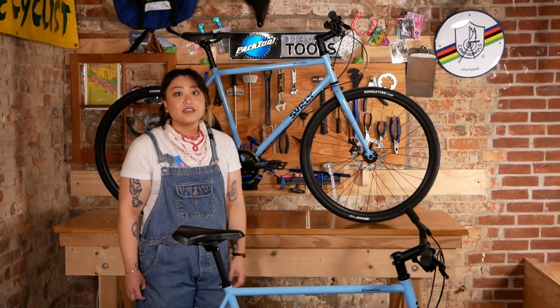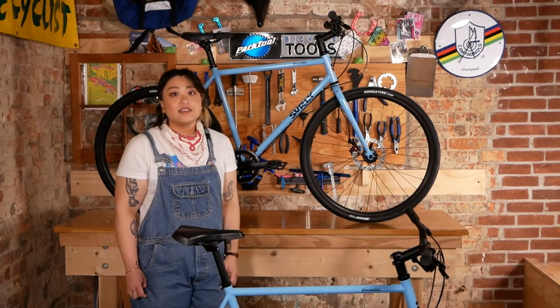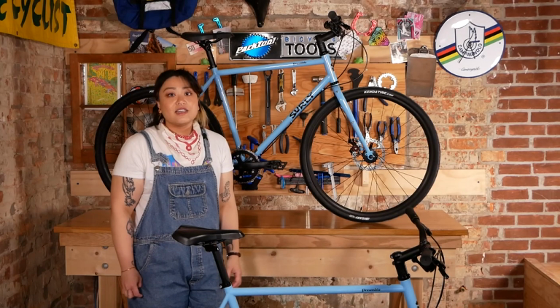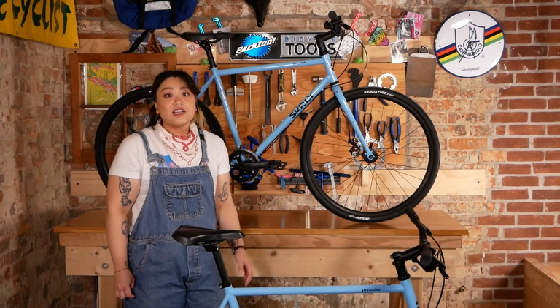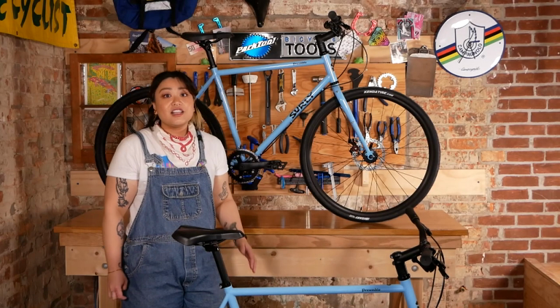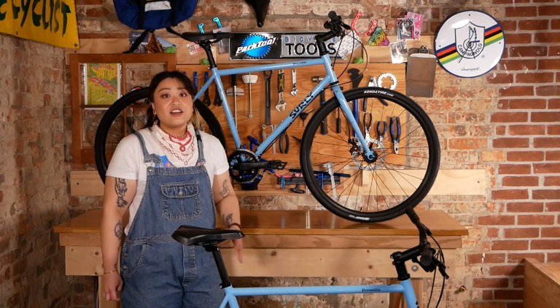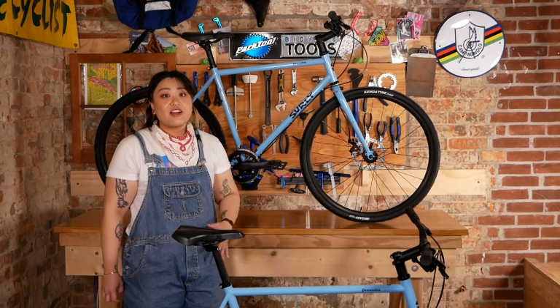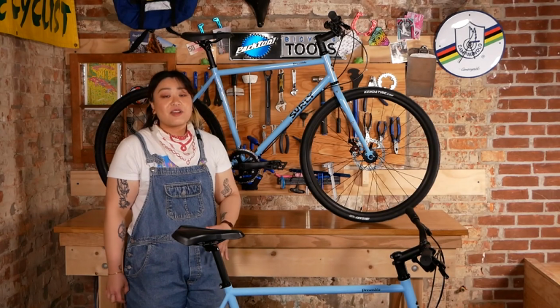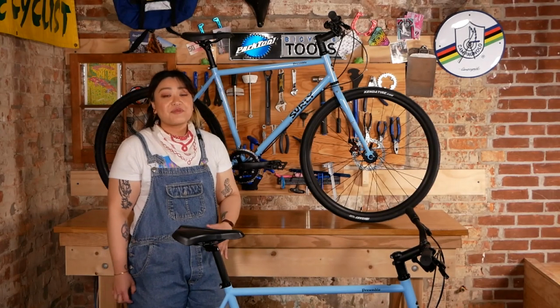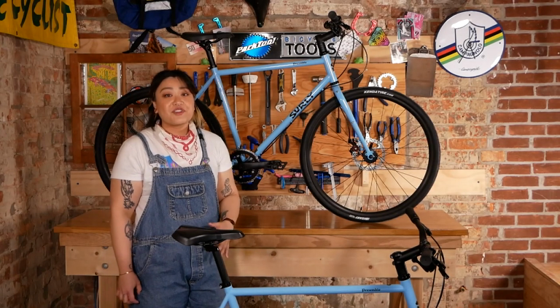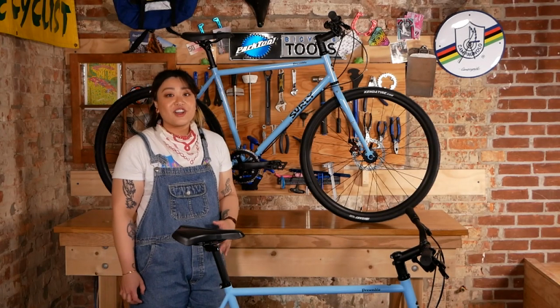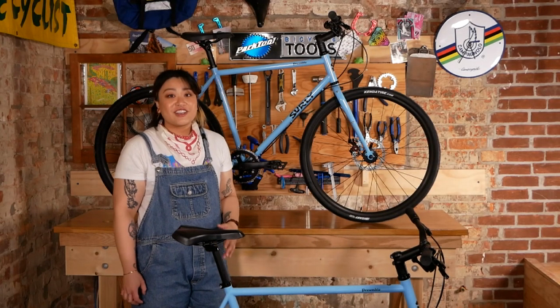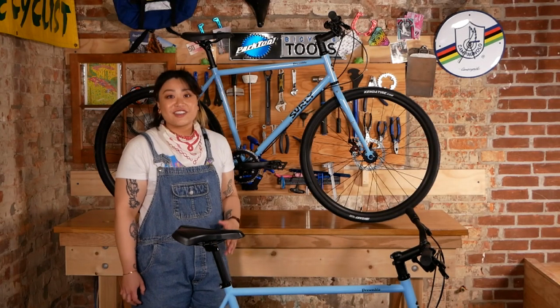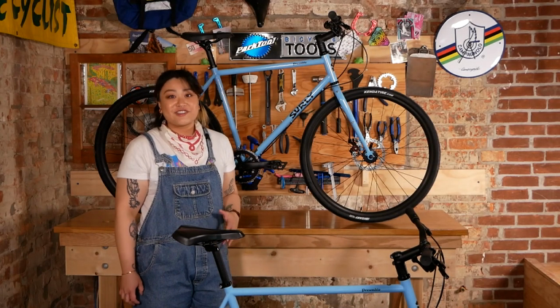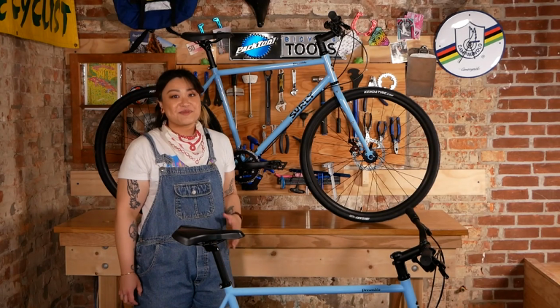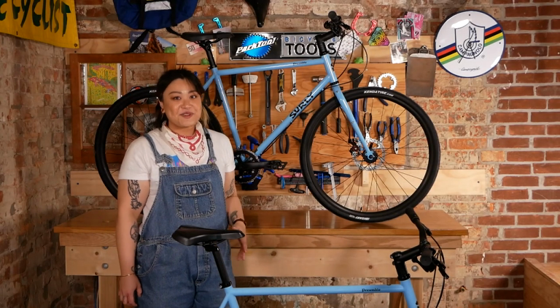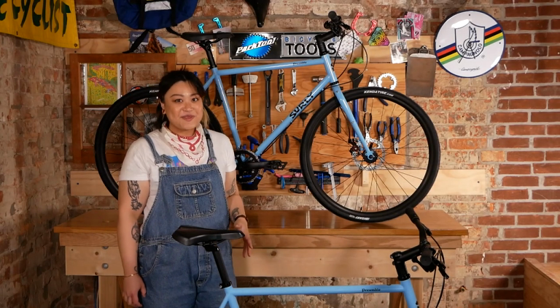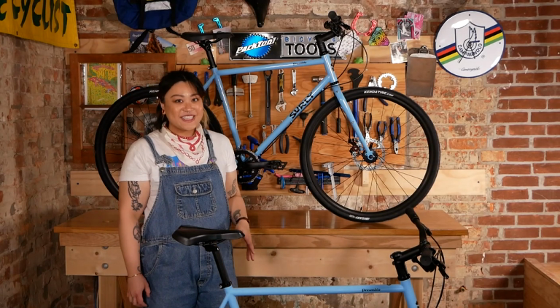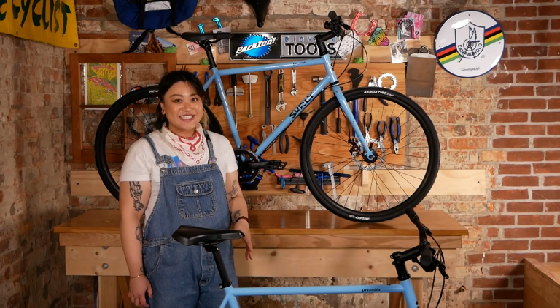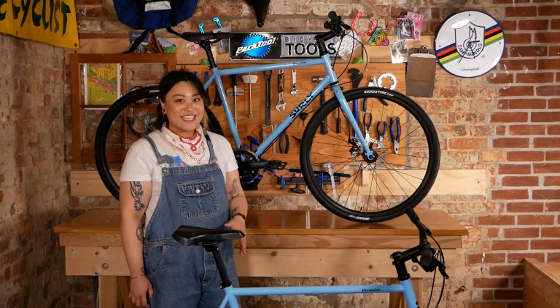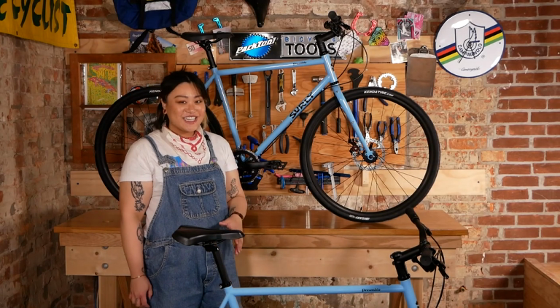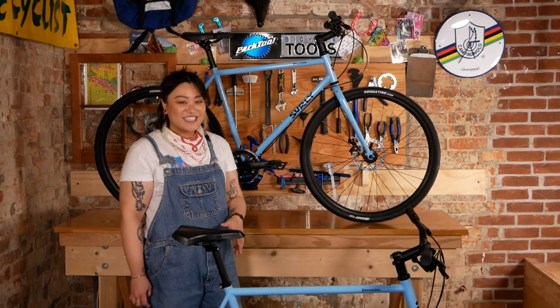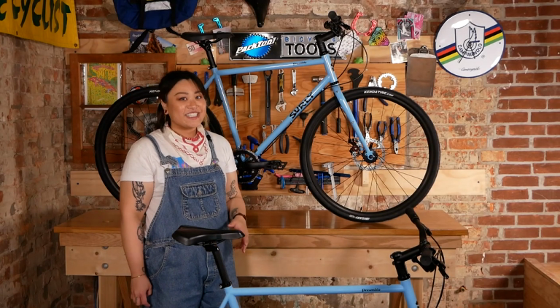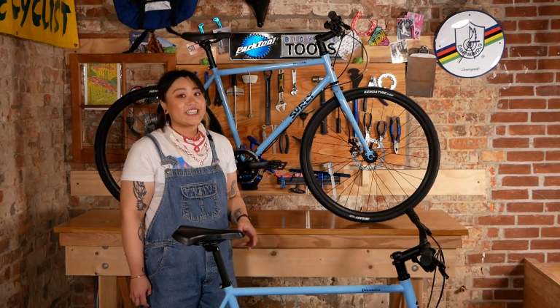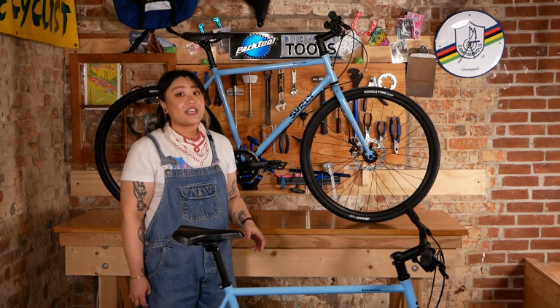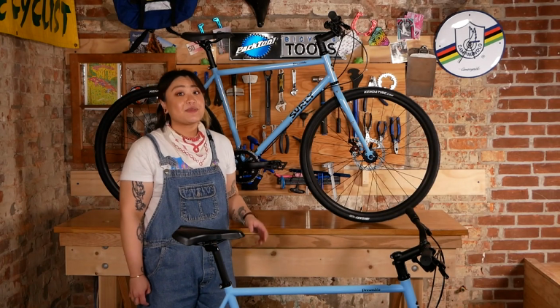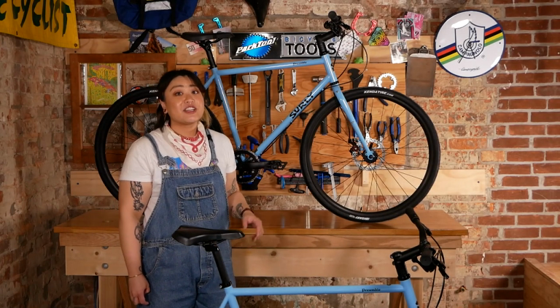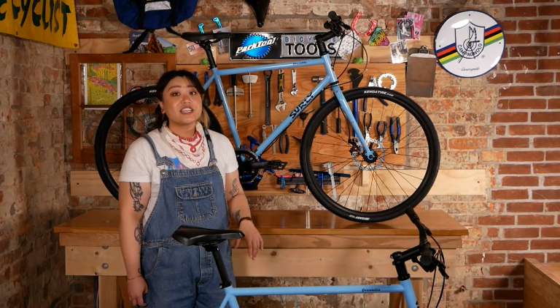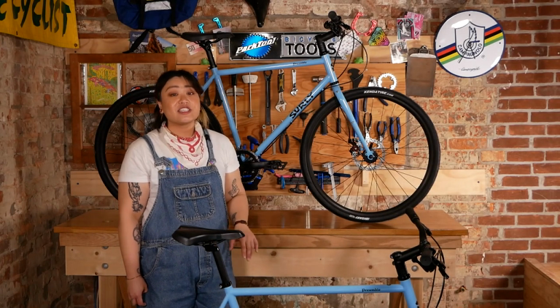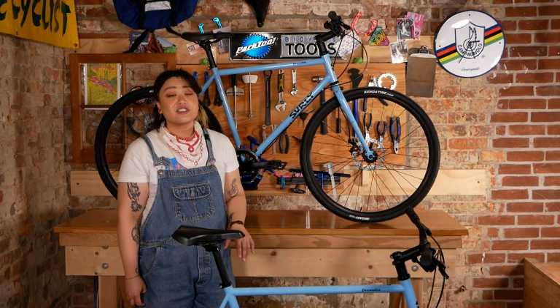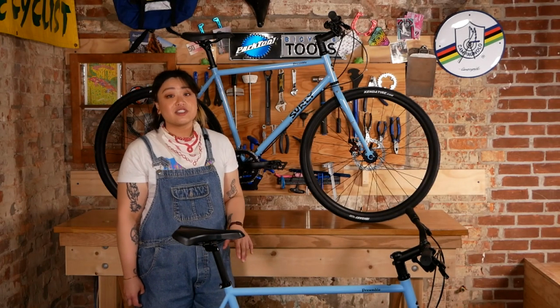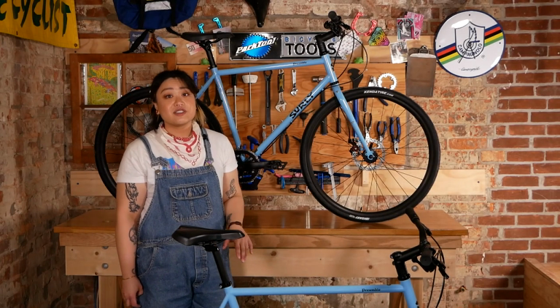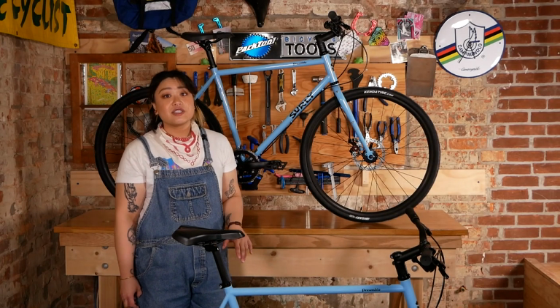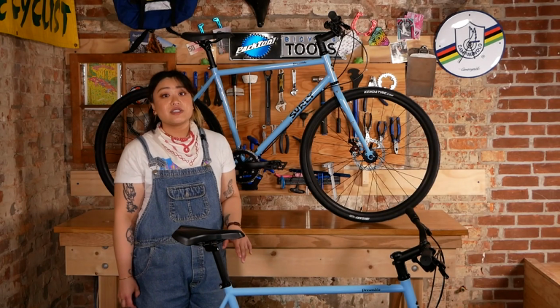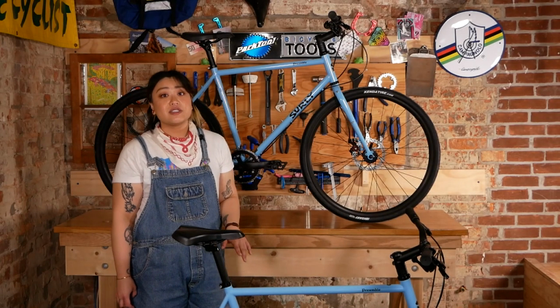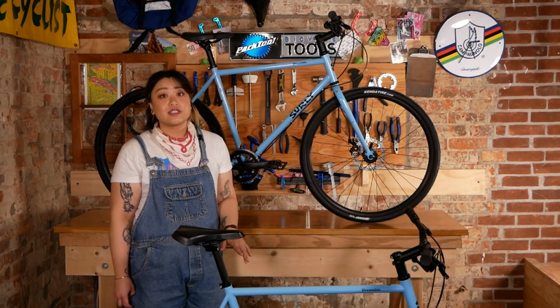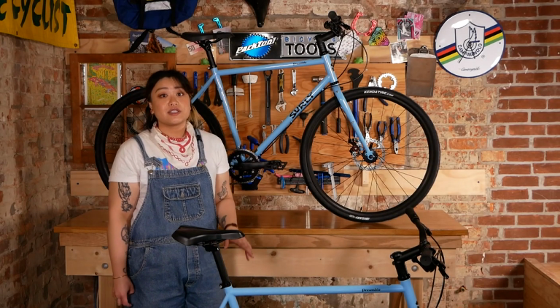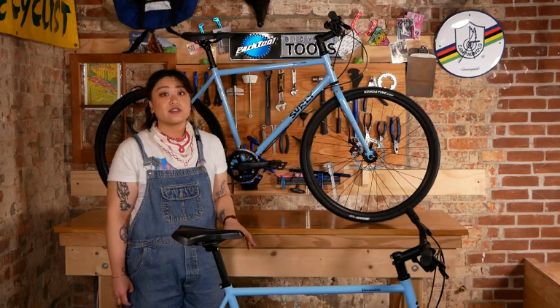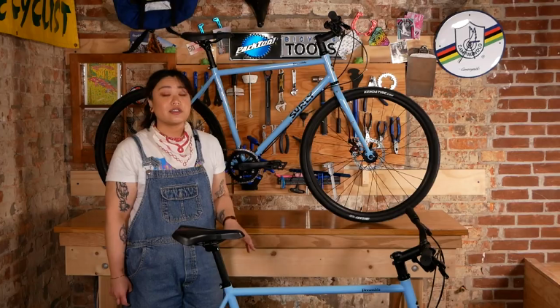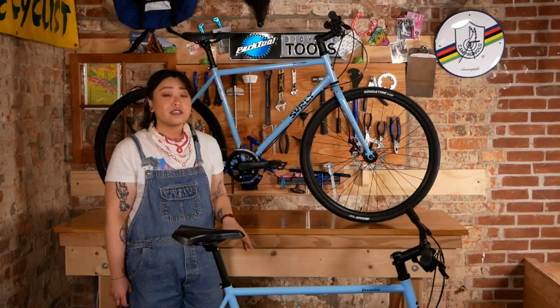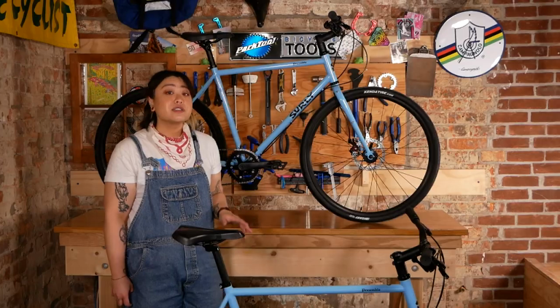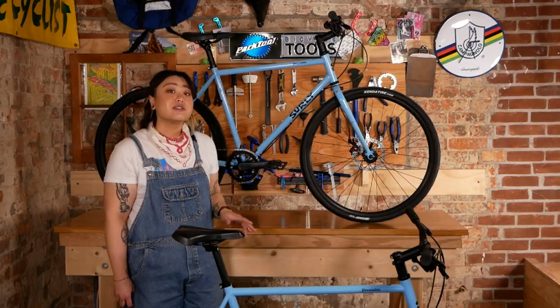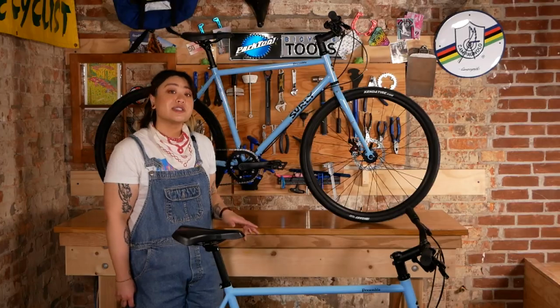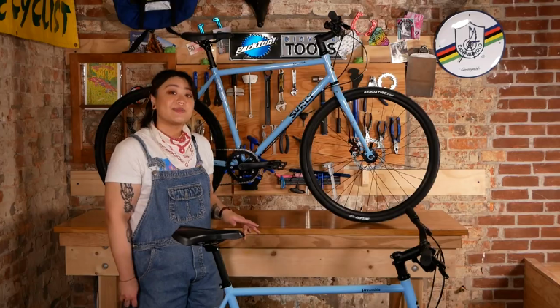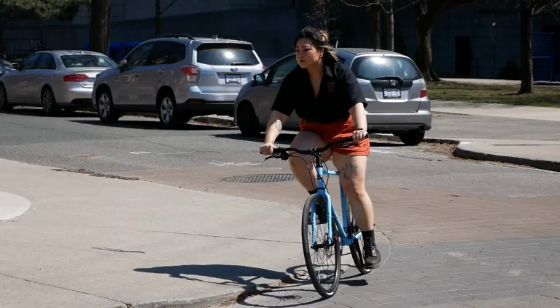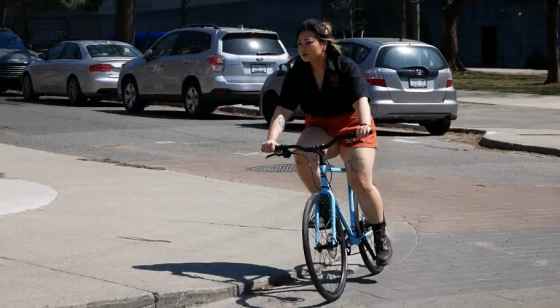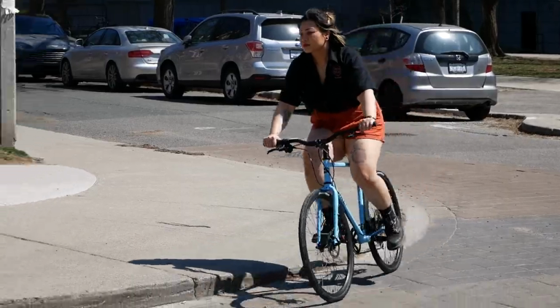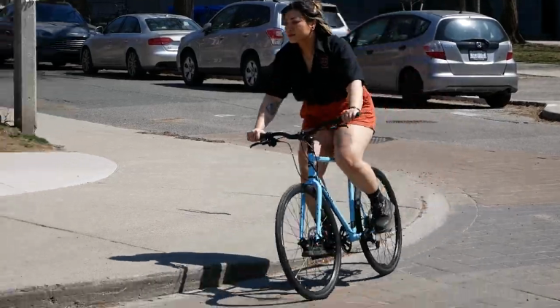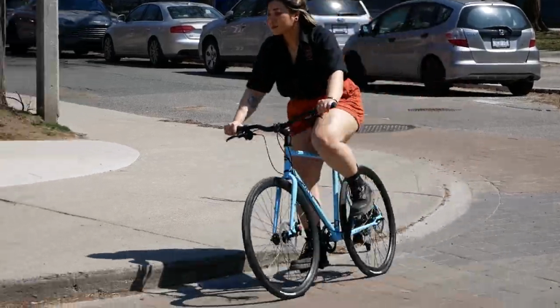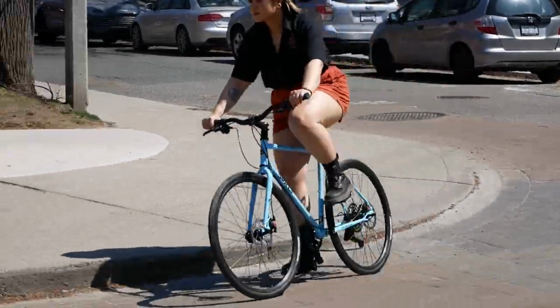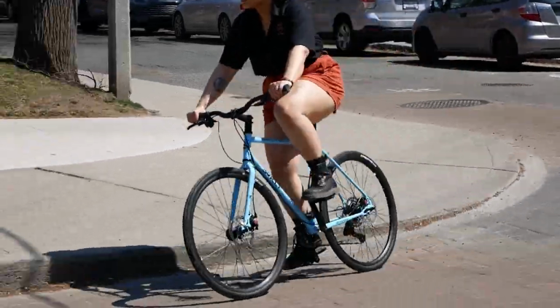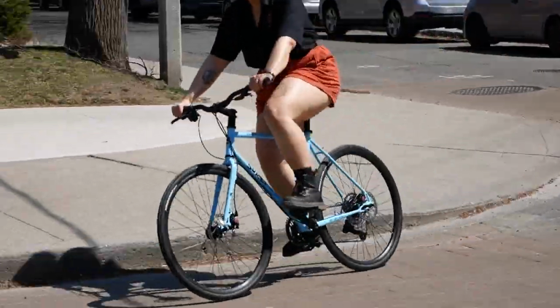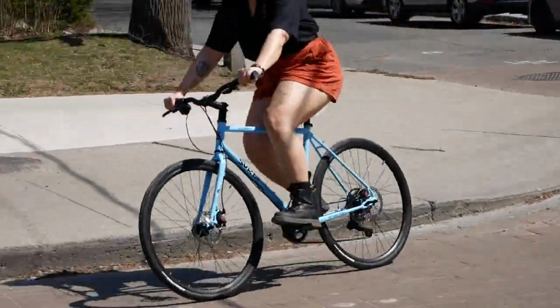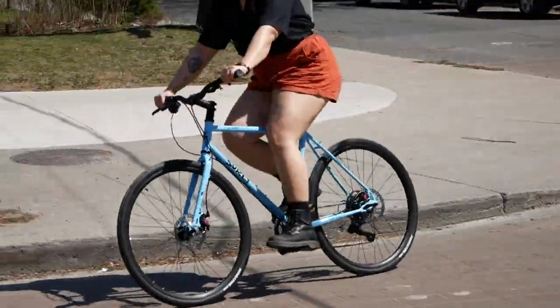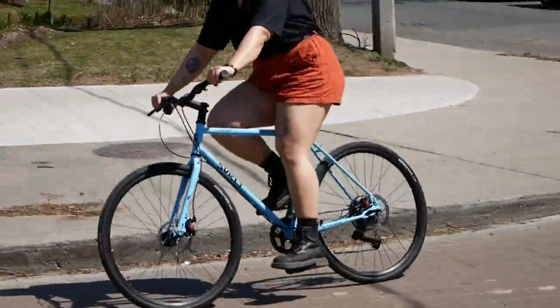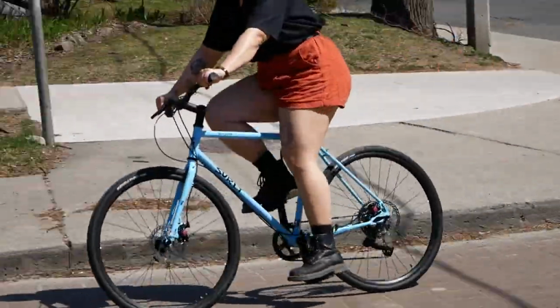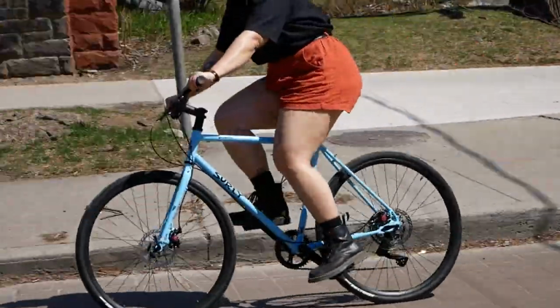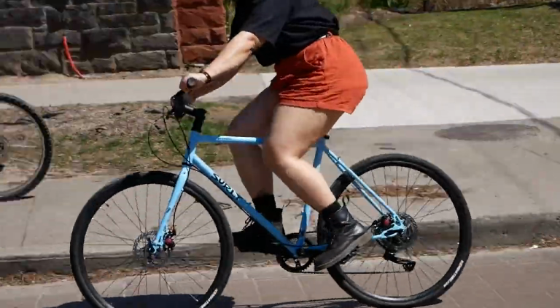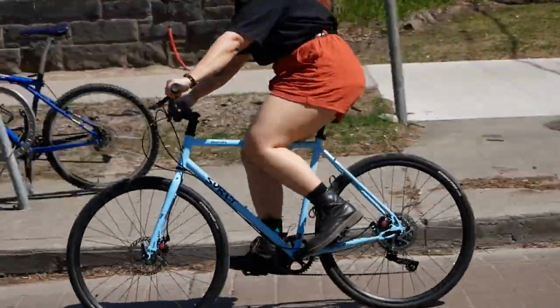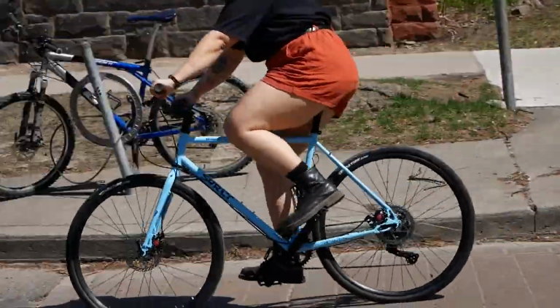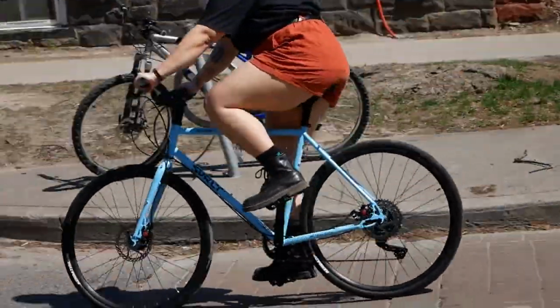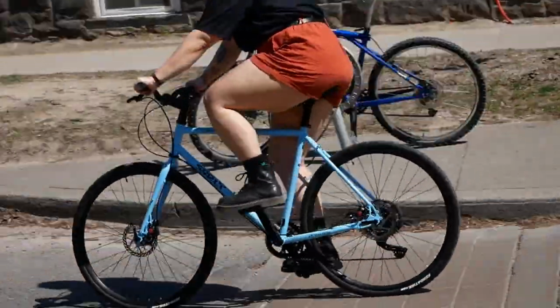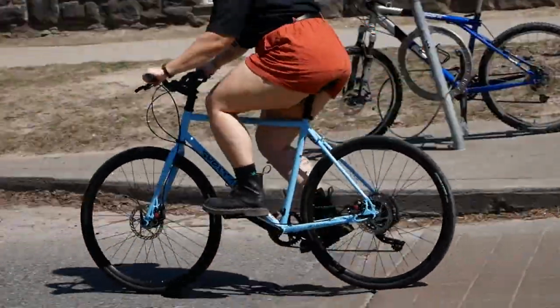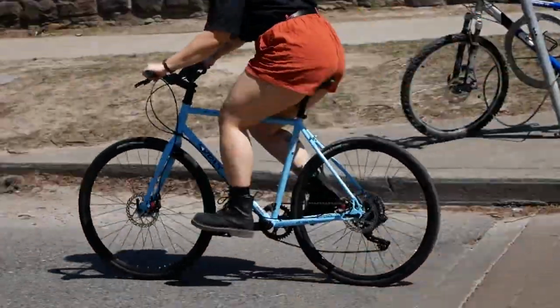Hello, I'm Veronica from Urbane Cyclist, and I'm here to introduce you to Surly's newest bike in their lineup, the Surly Preamble.